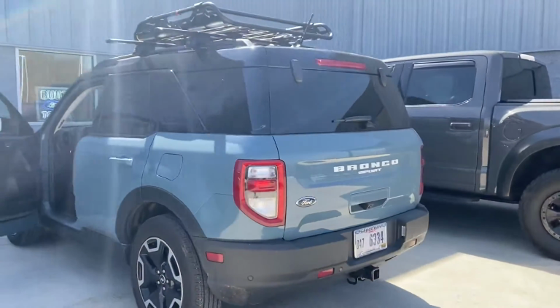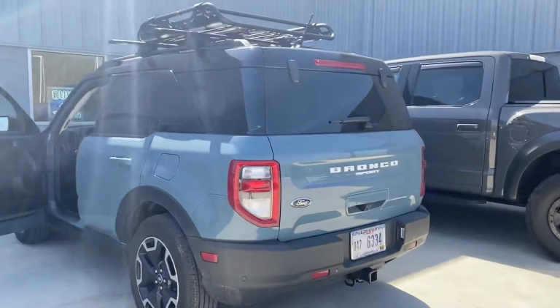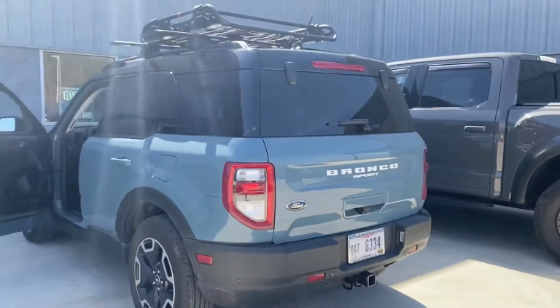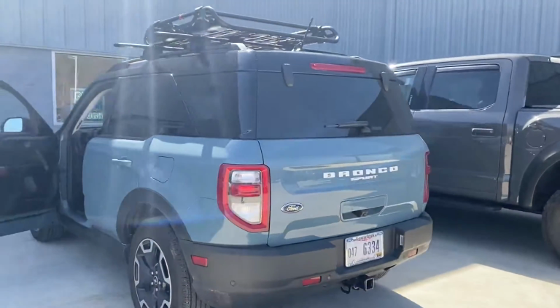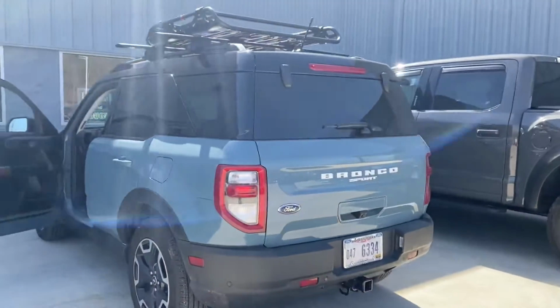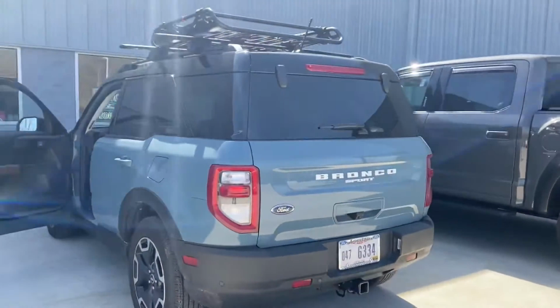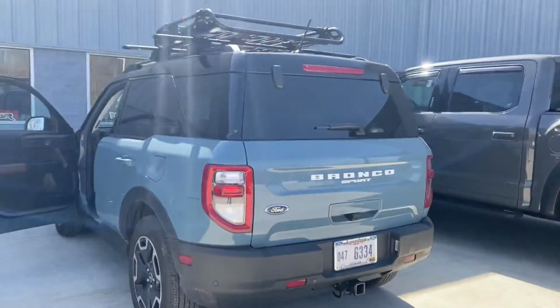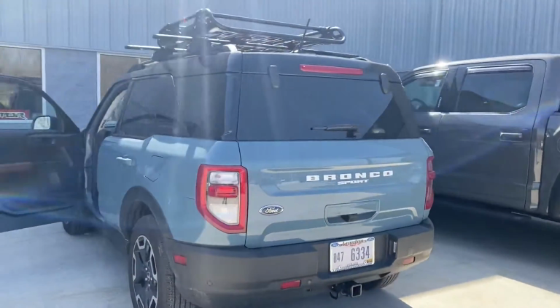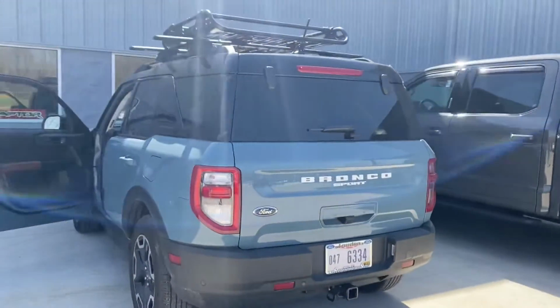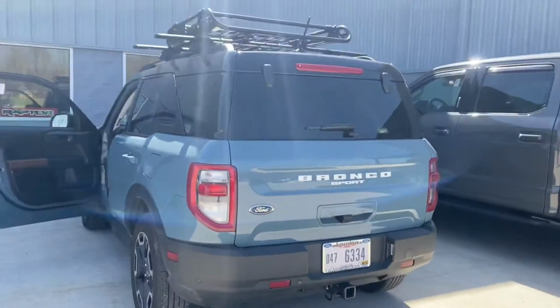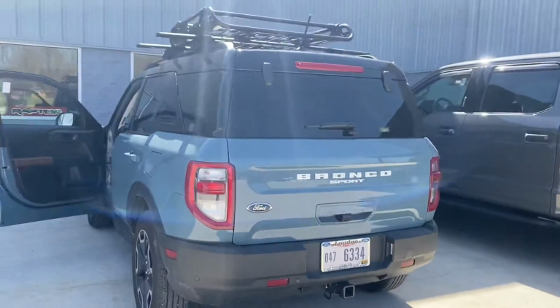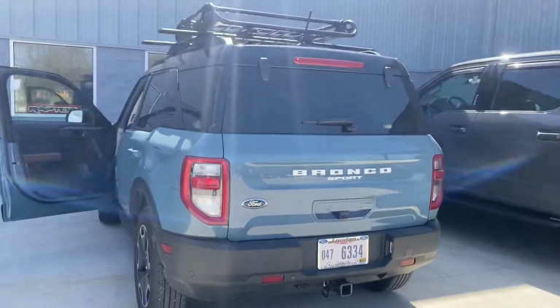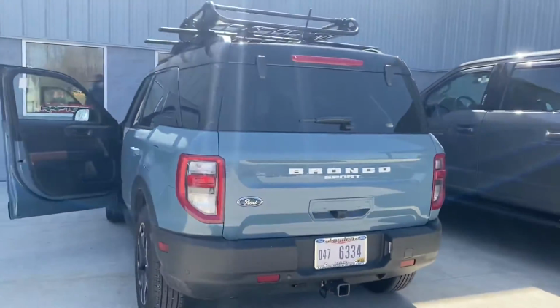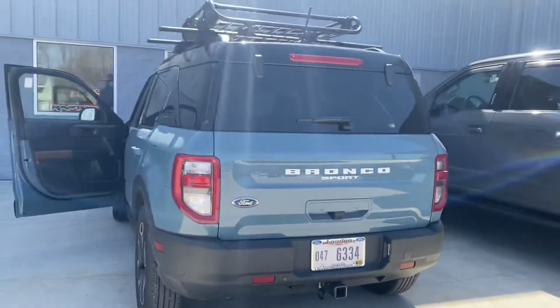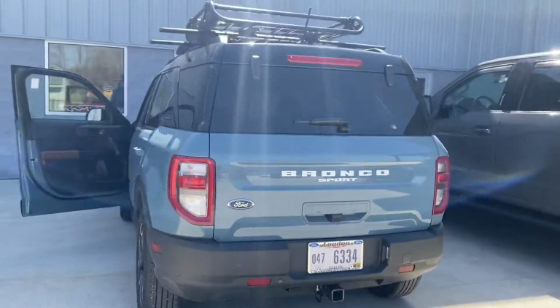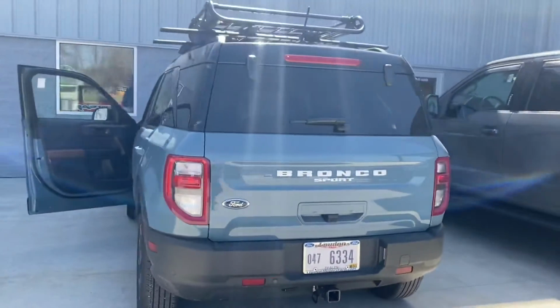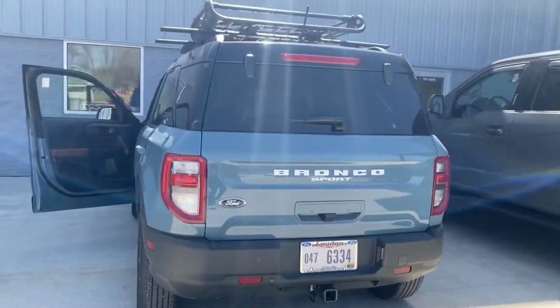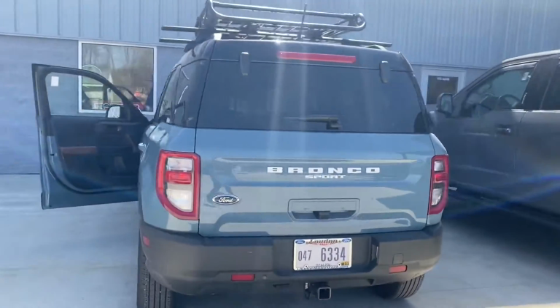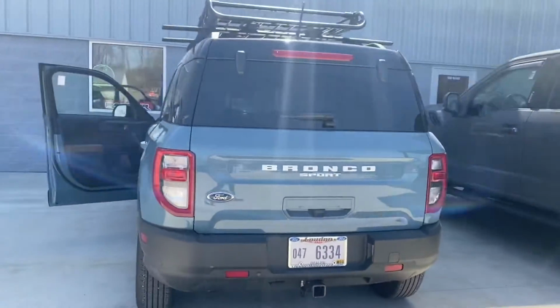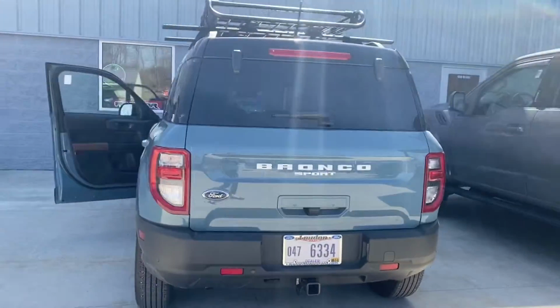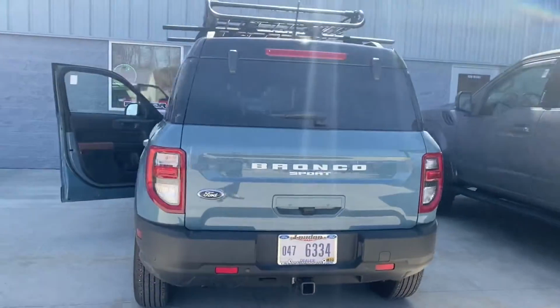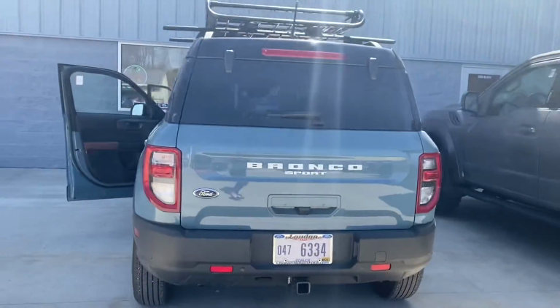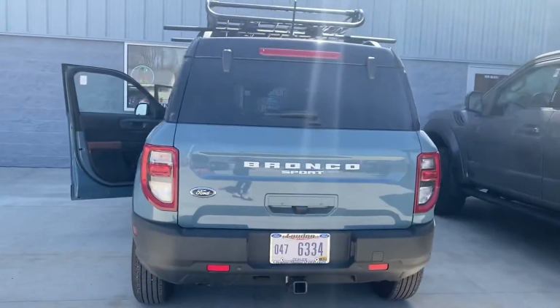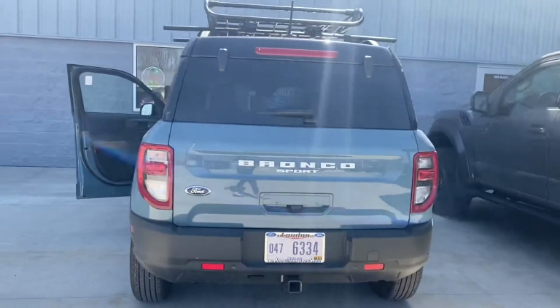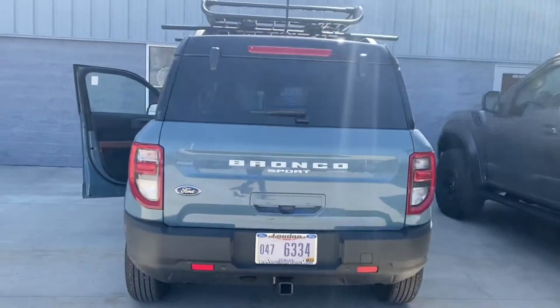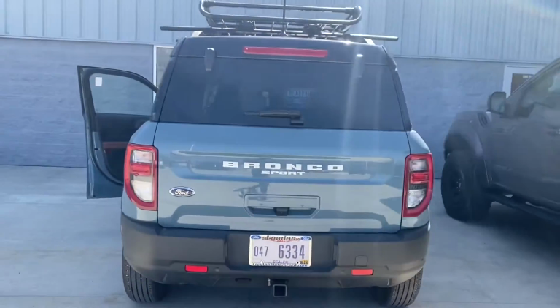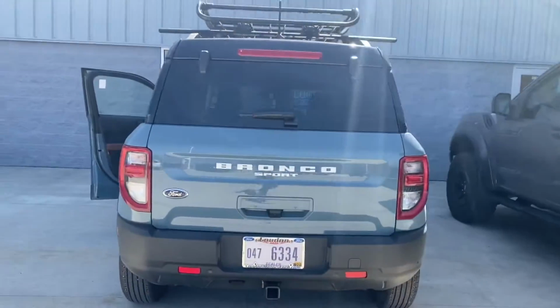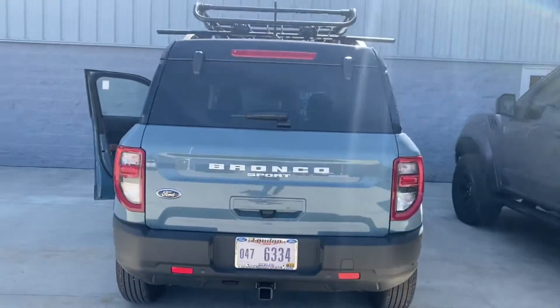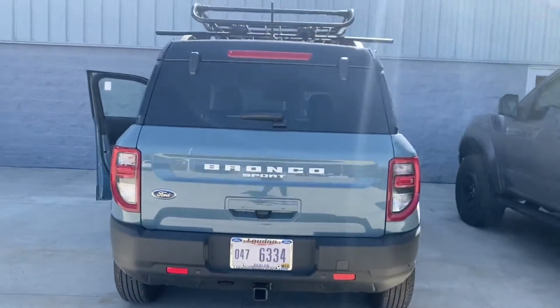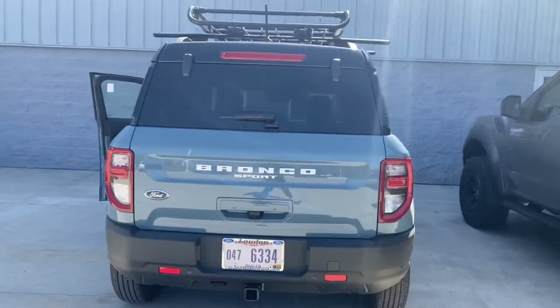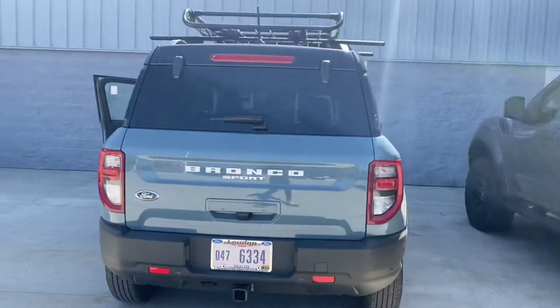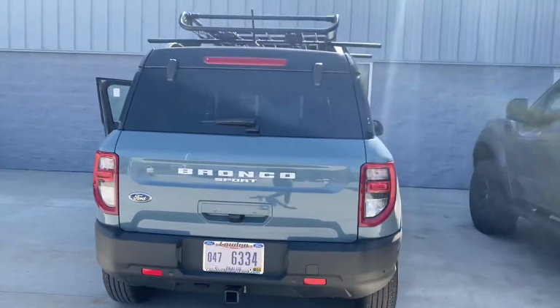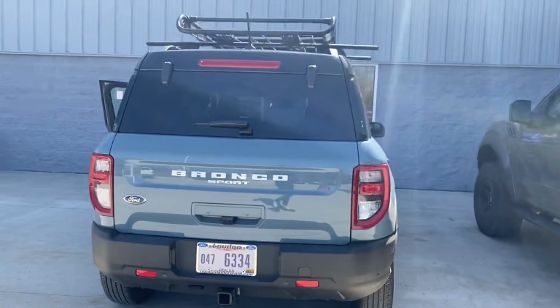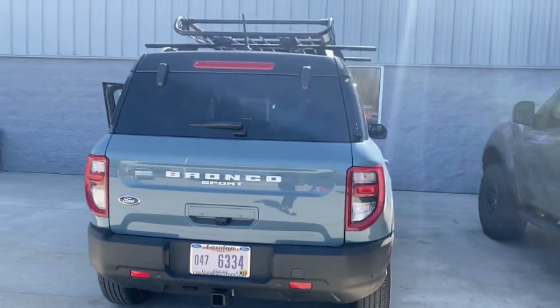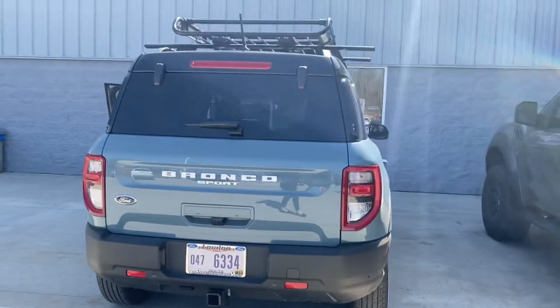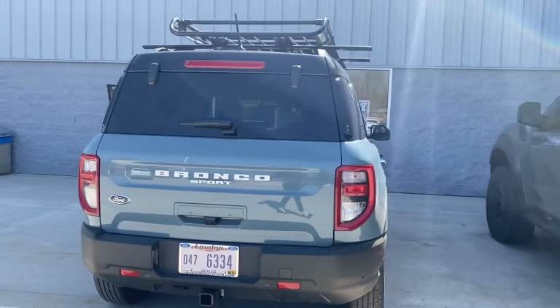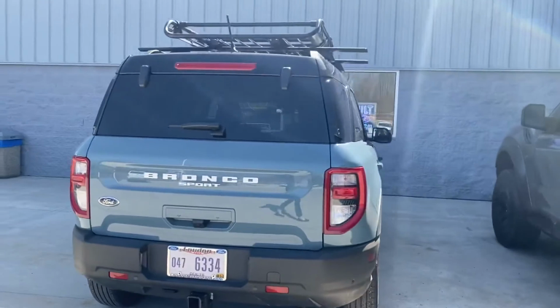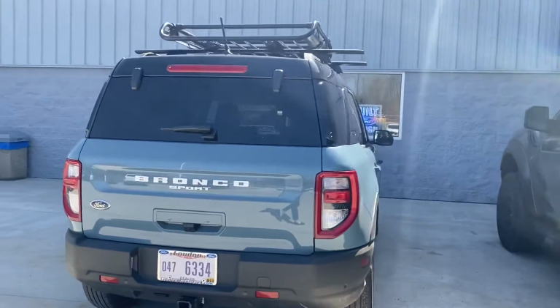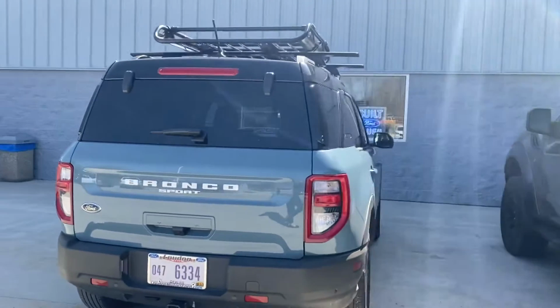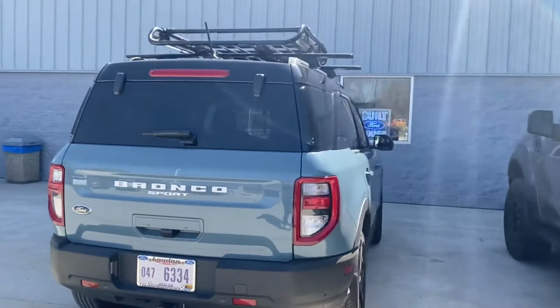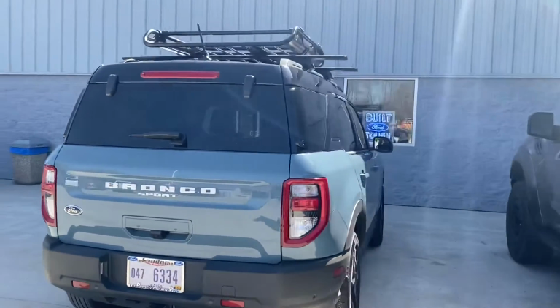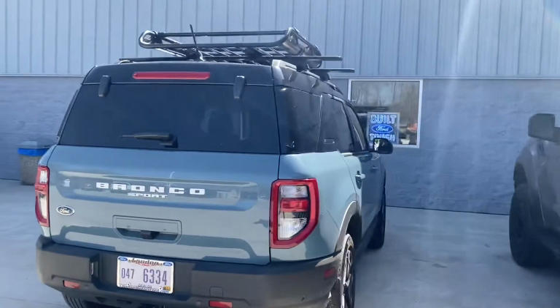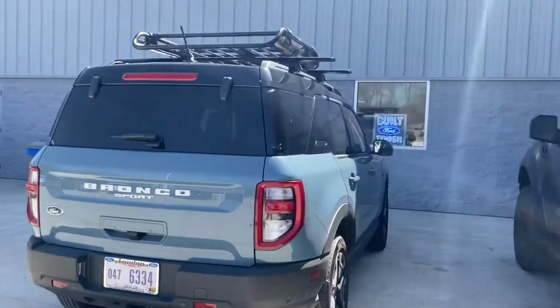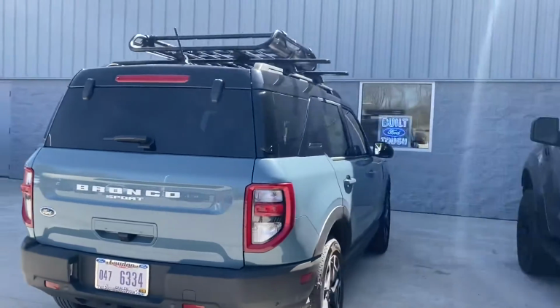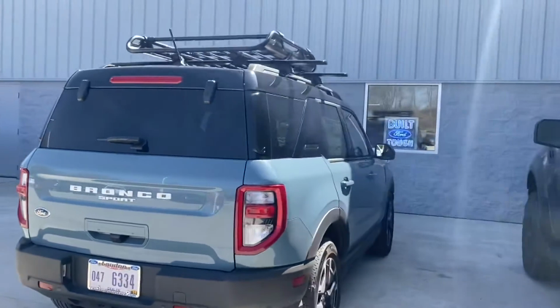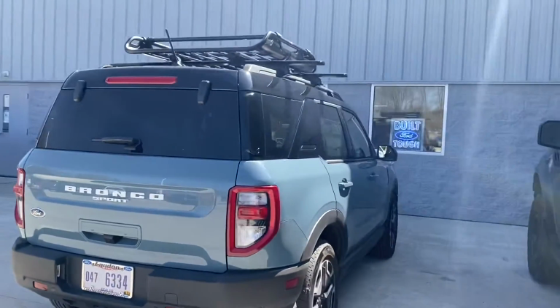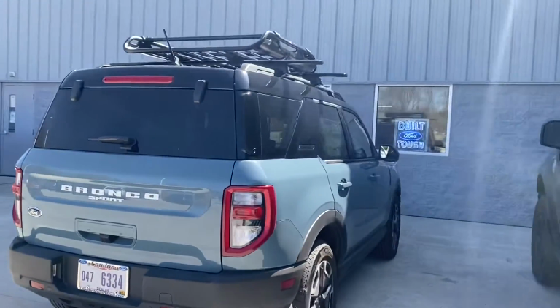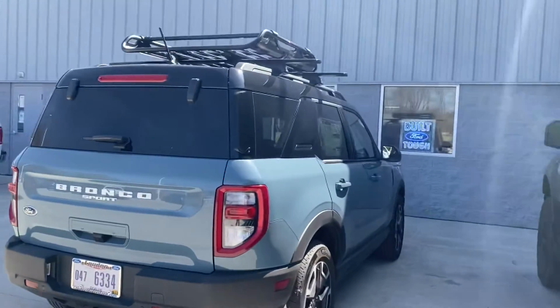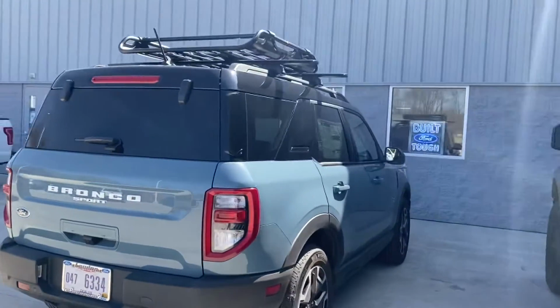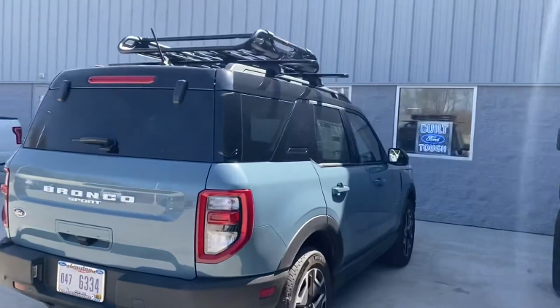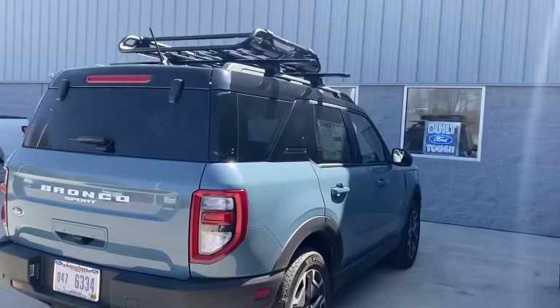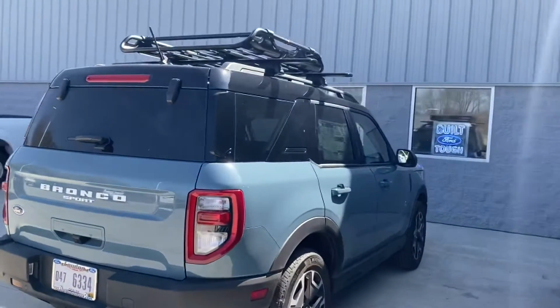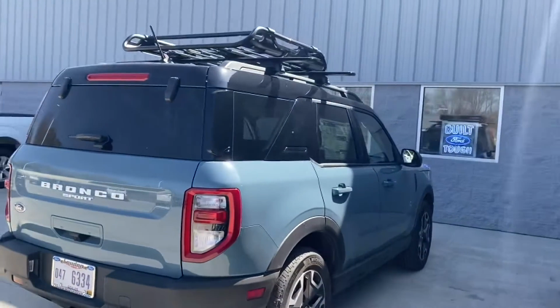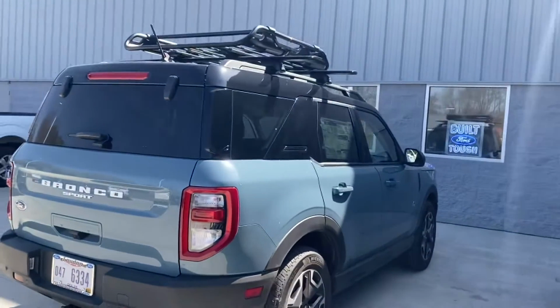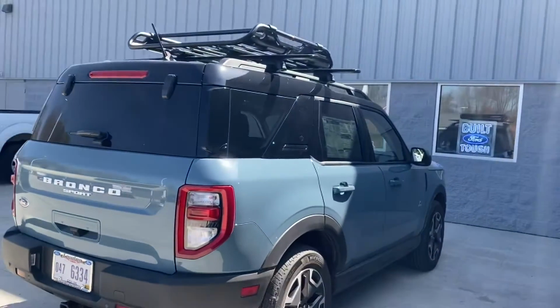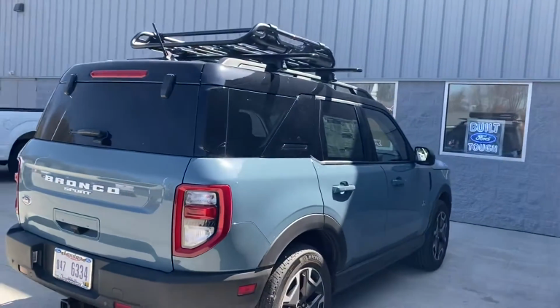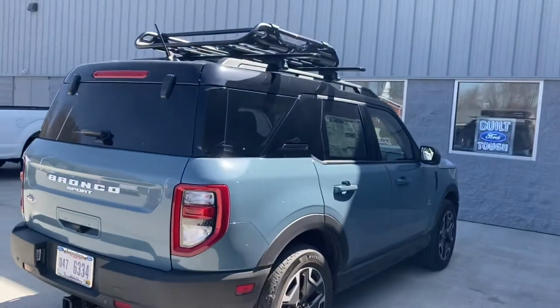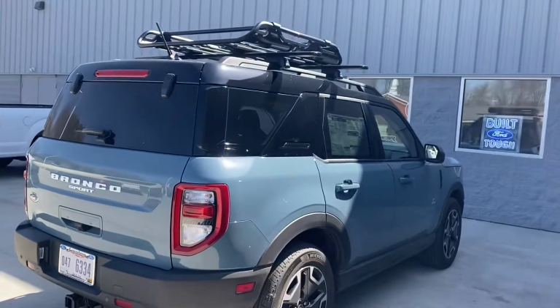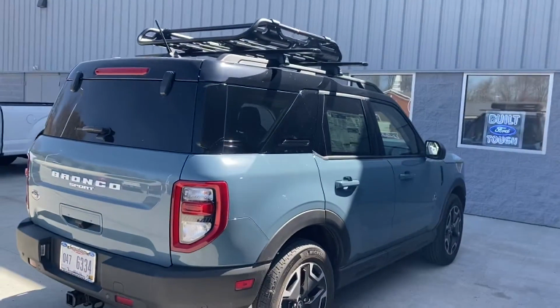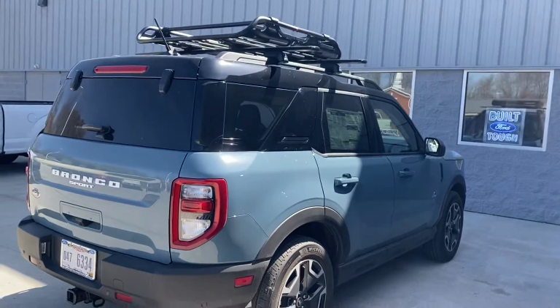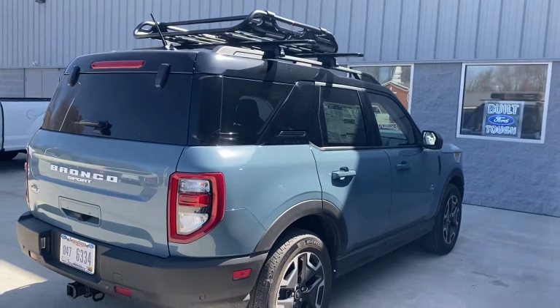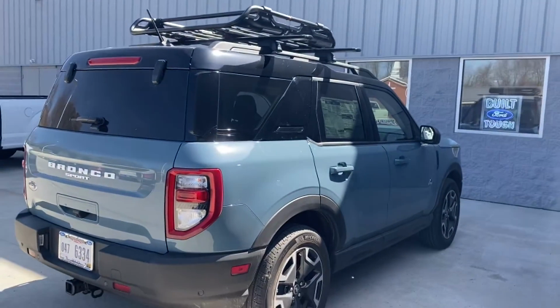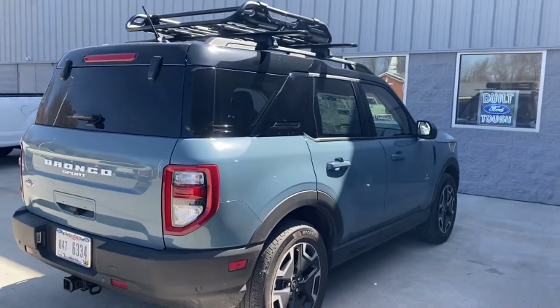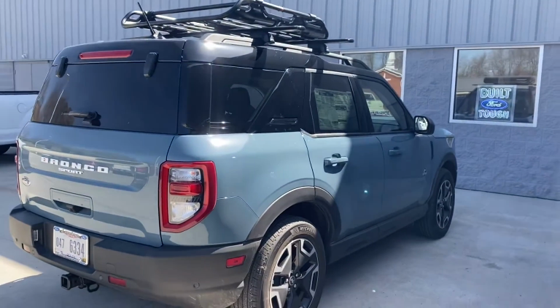Let me know if you would like any other pictures or videos of it — I can send whatever you would like.